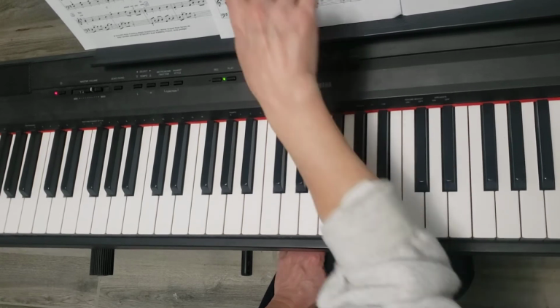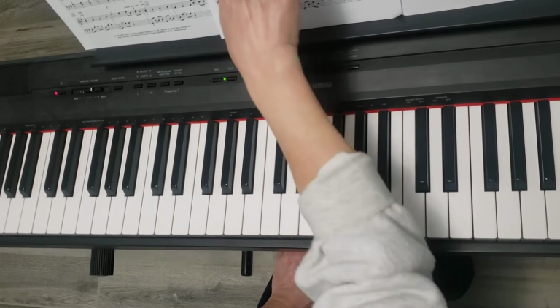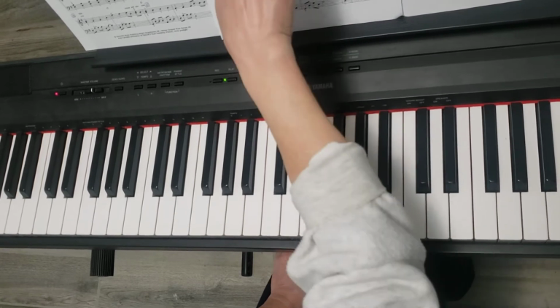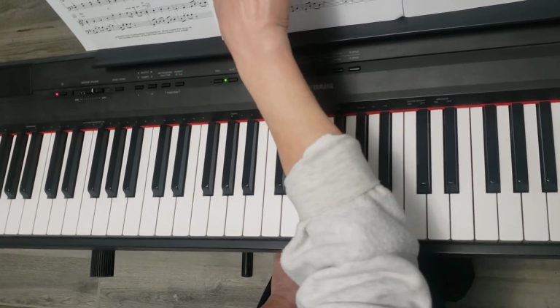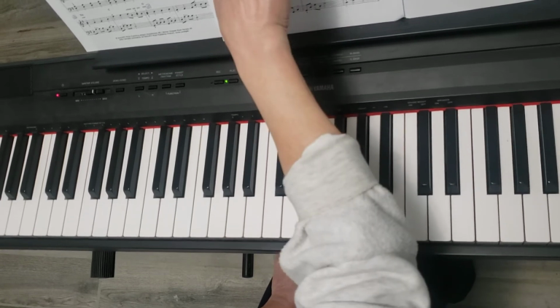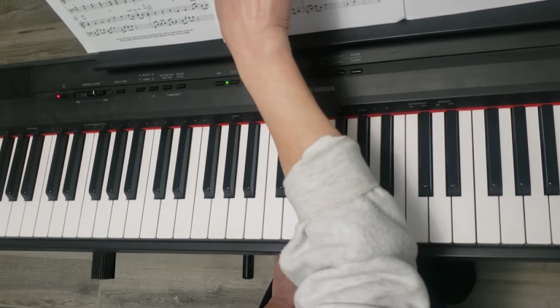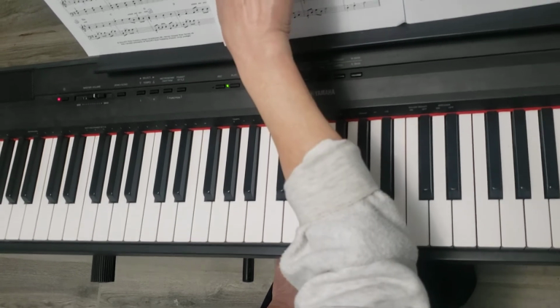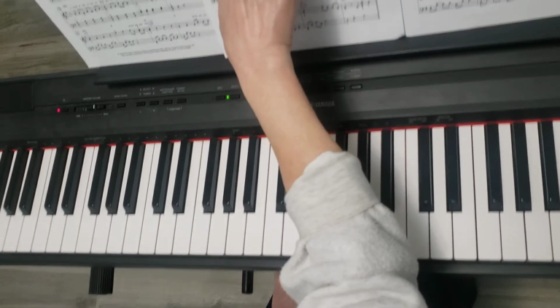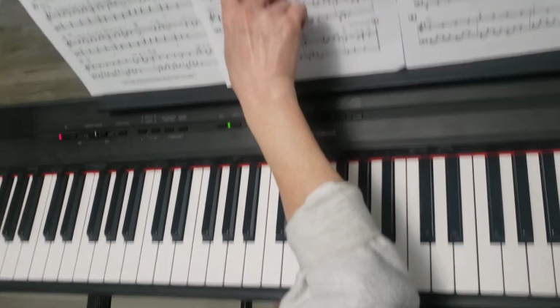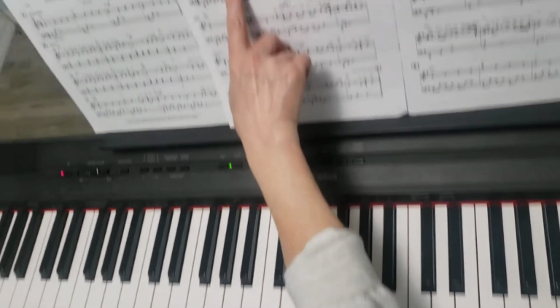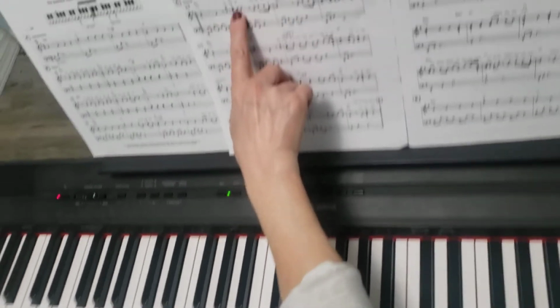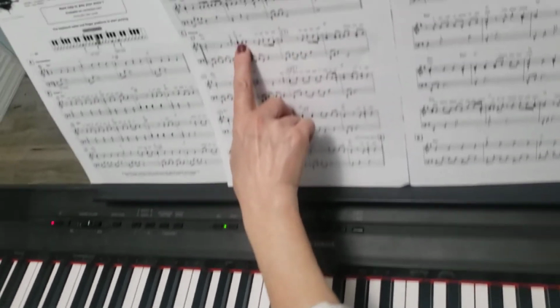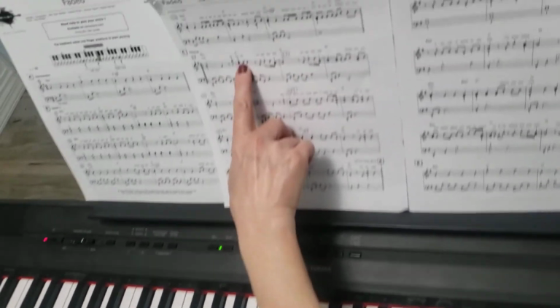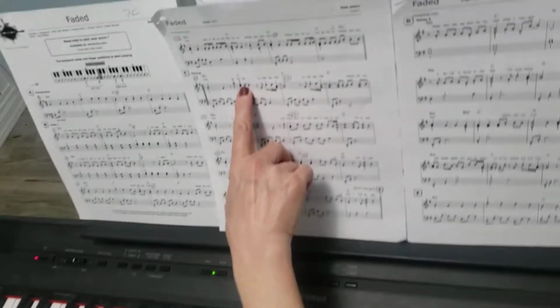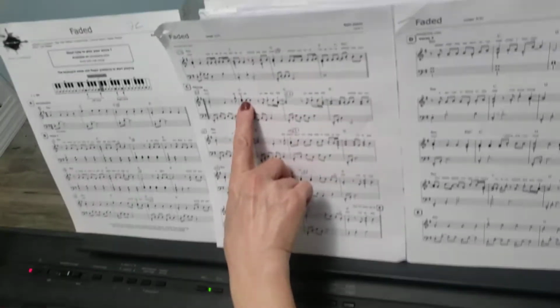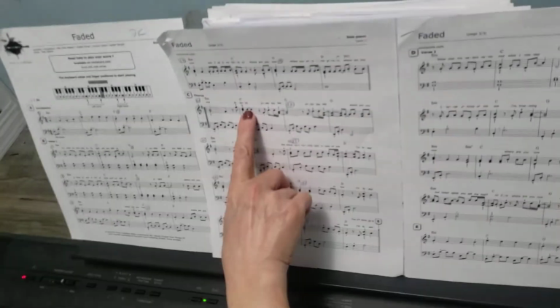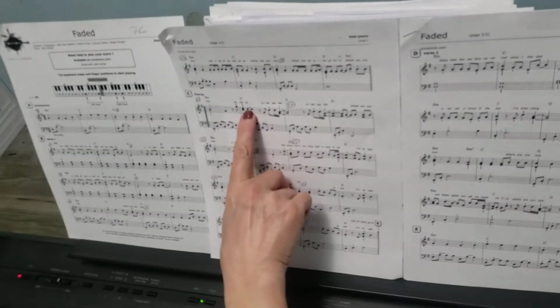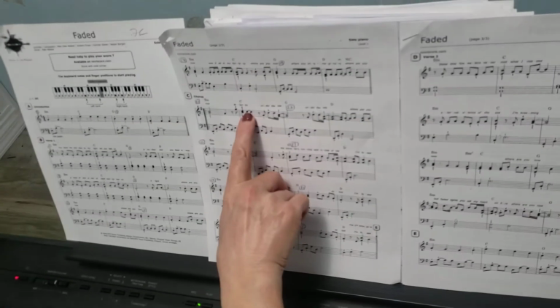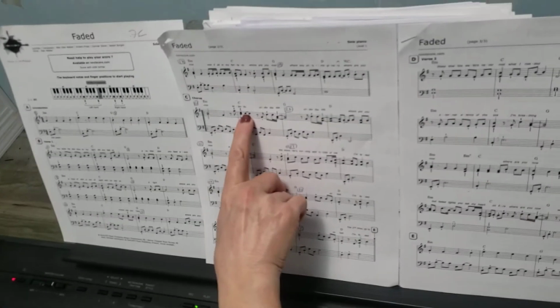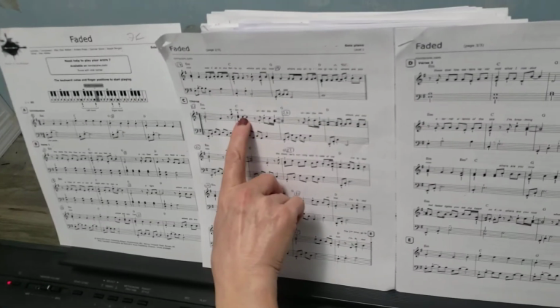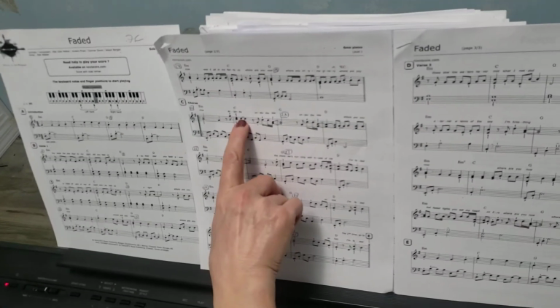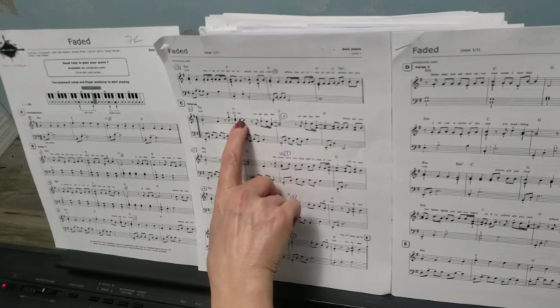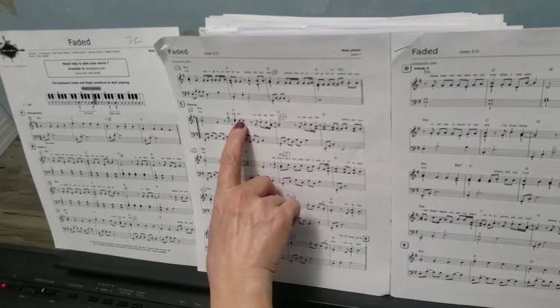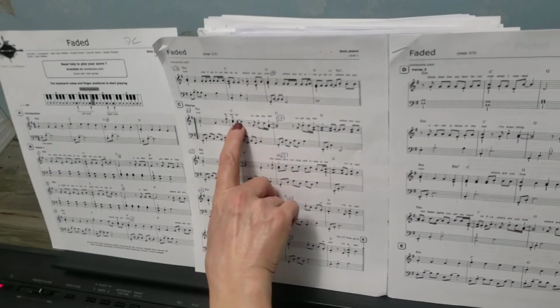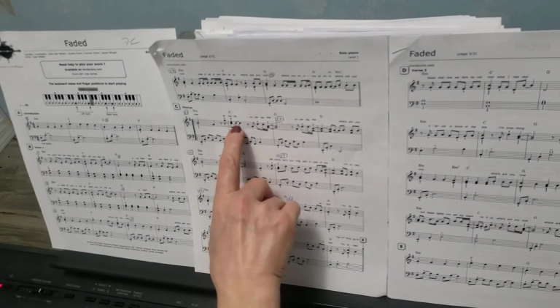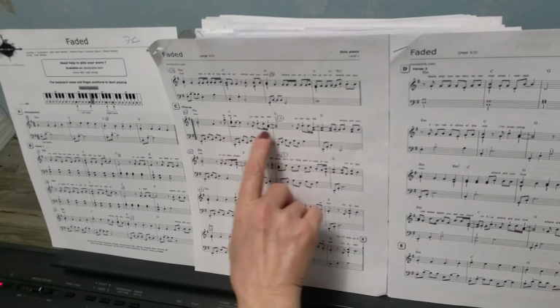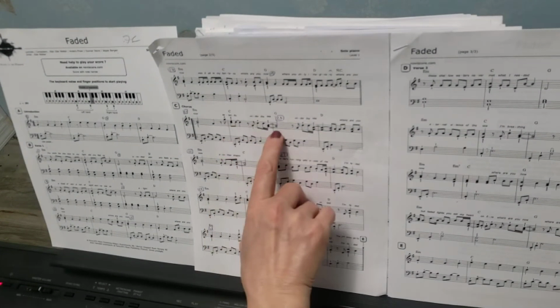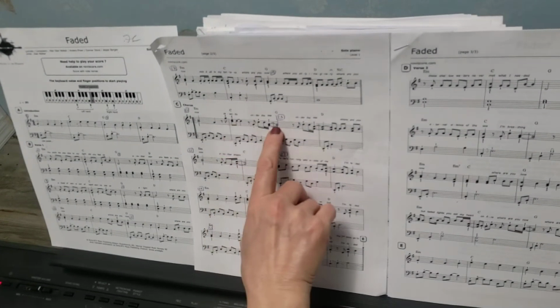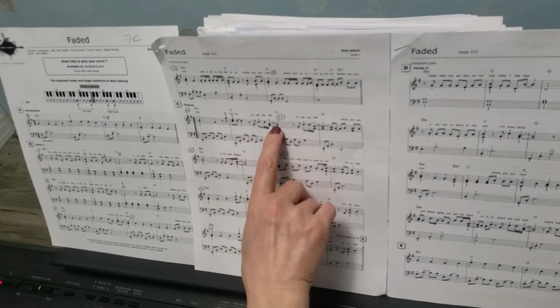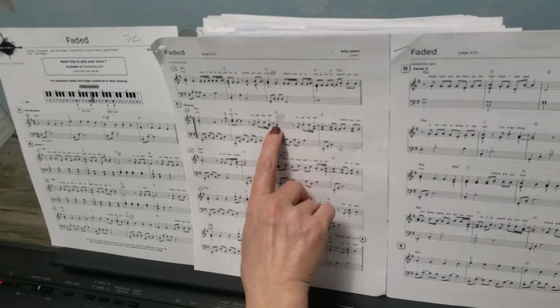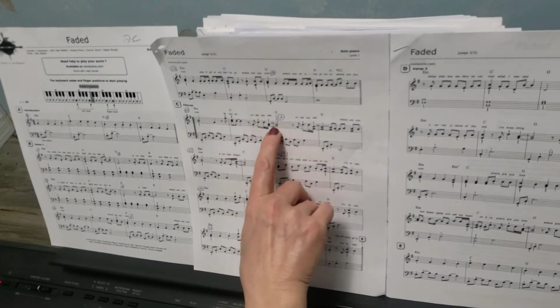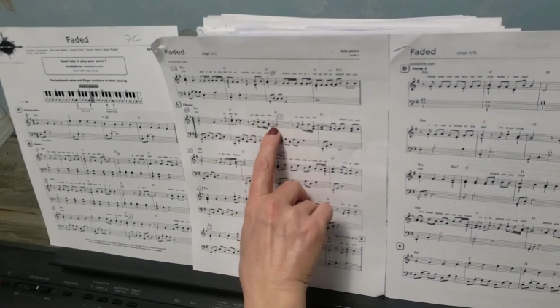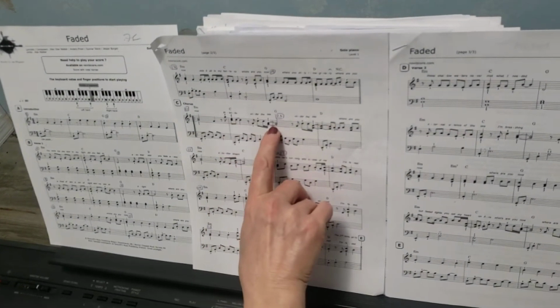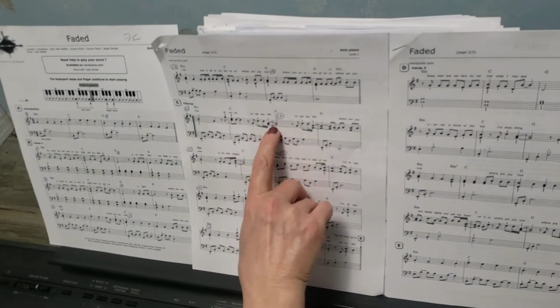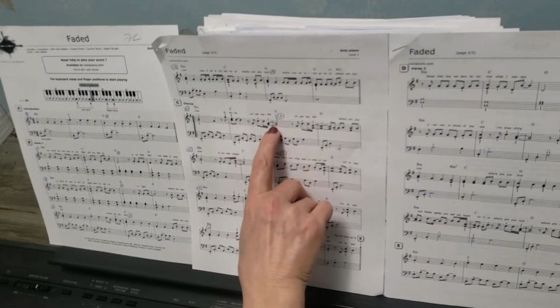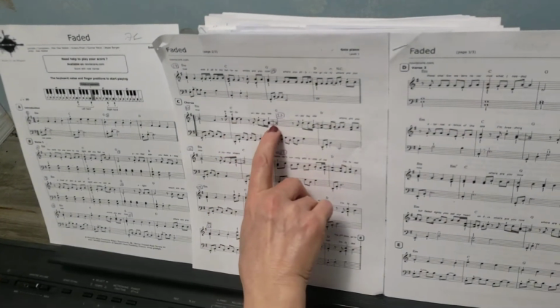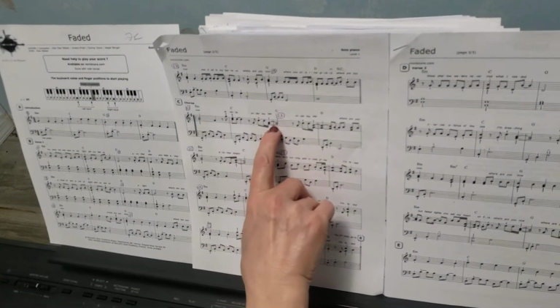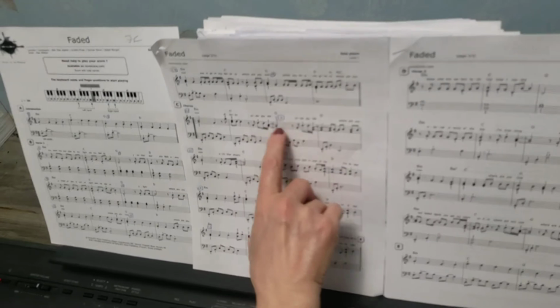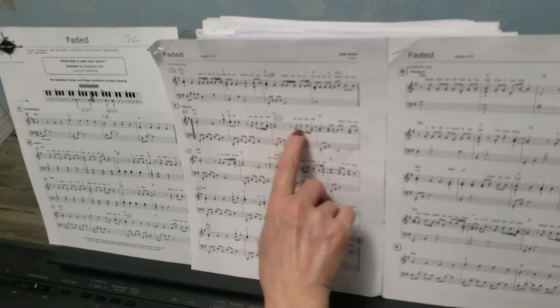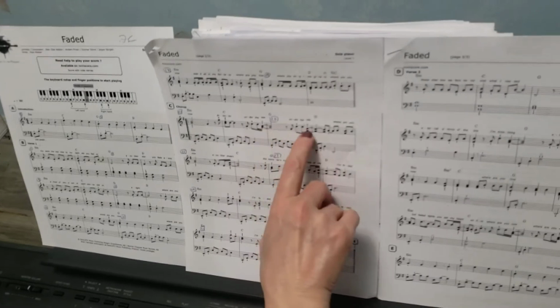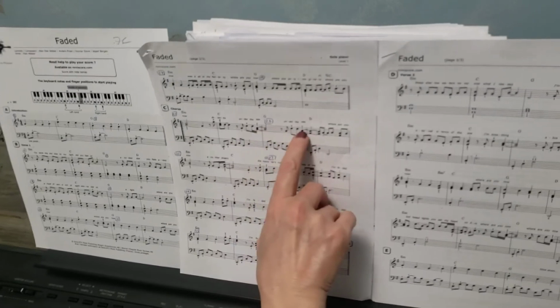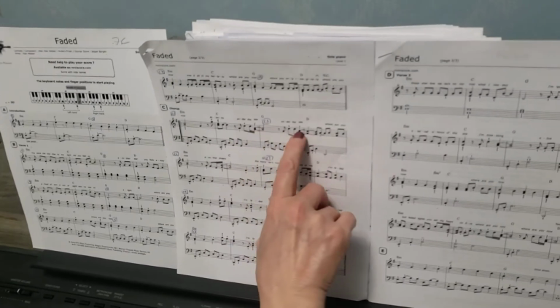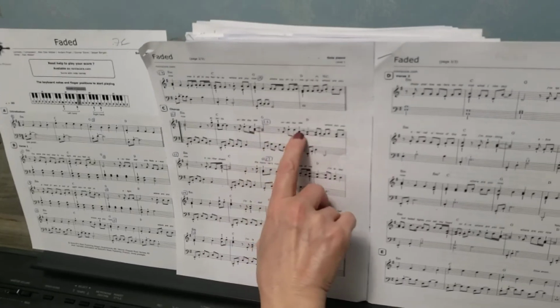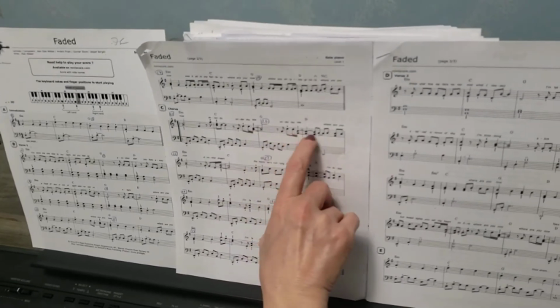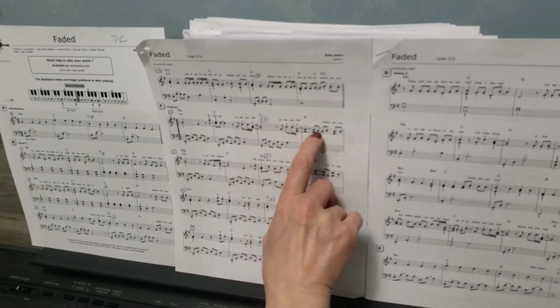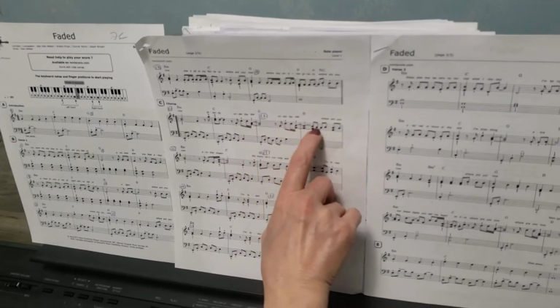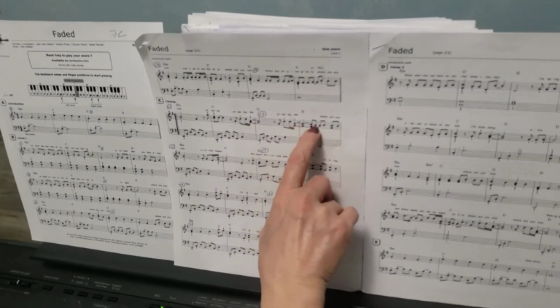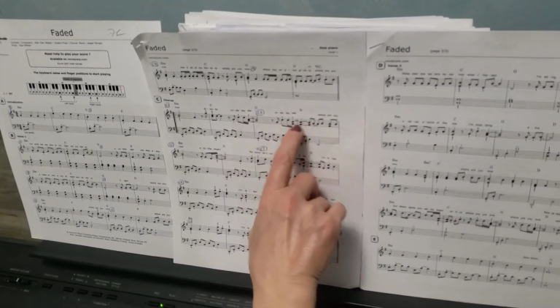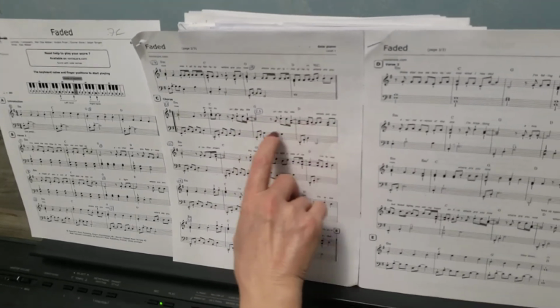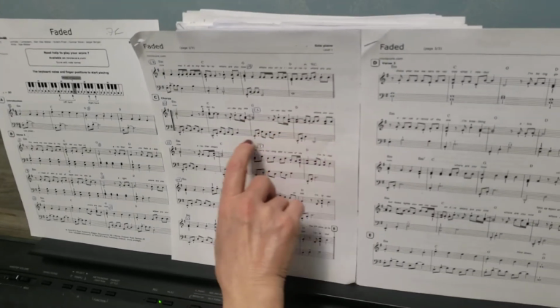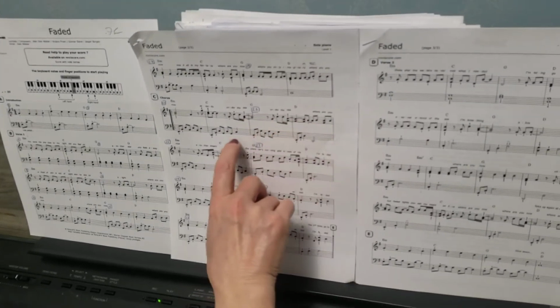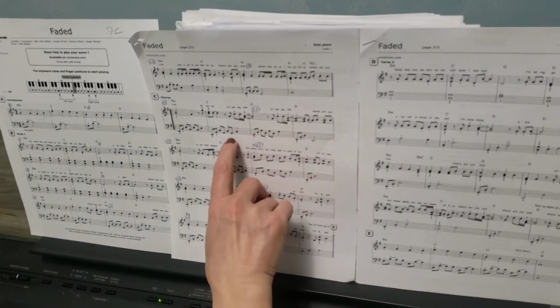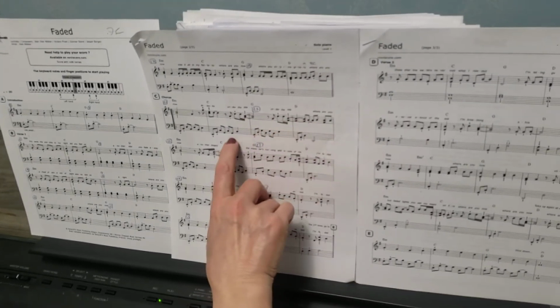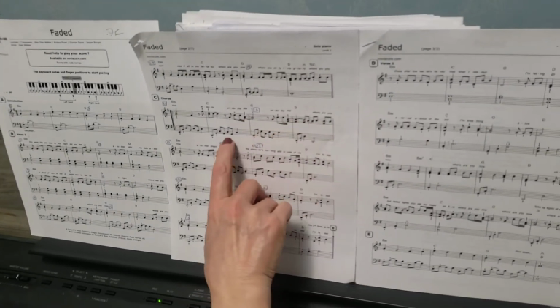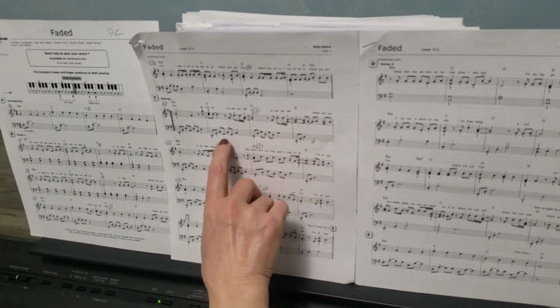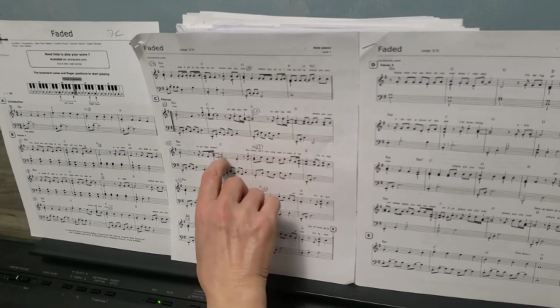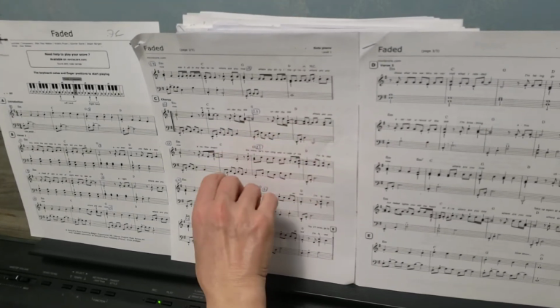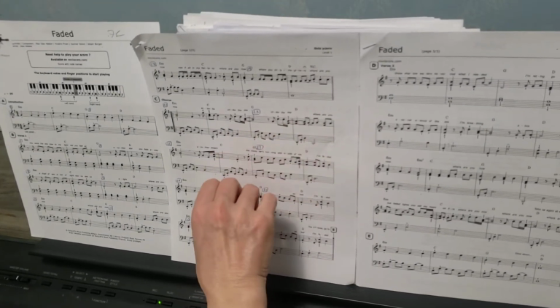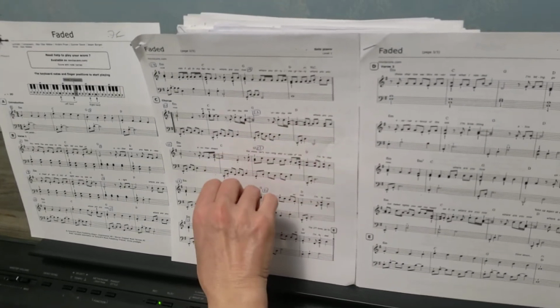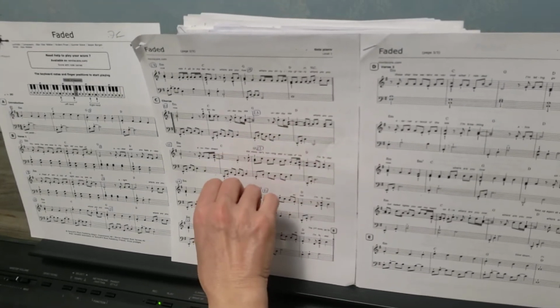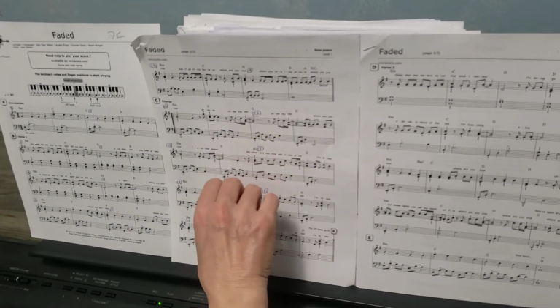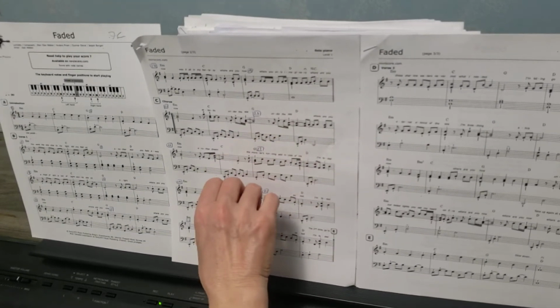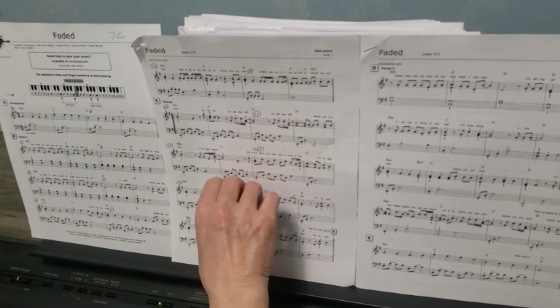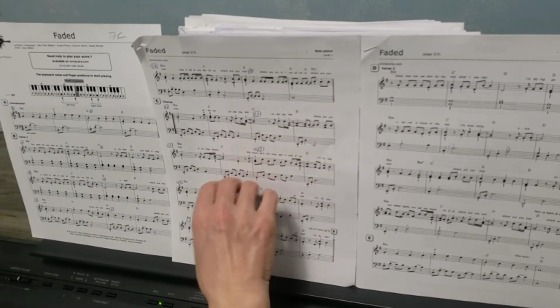So if you look at it, there's a tie here, there's a tie here. All these ties mean that you're holding the notes.